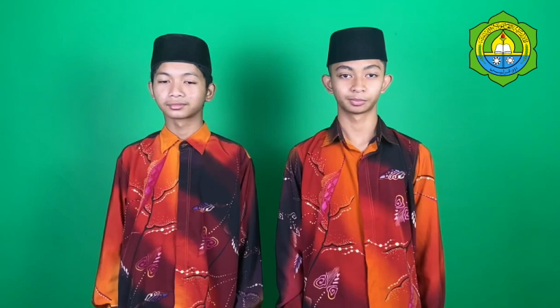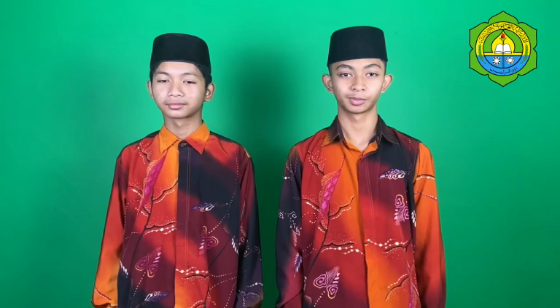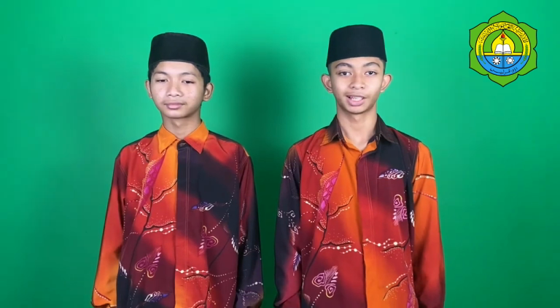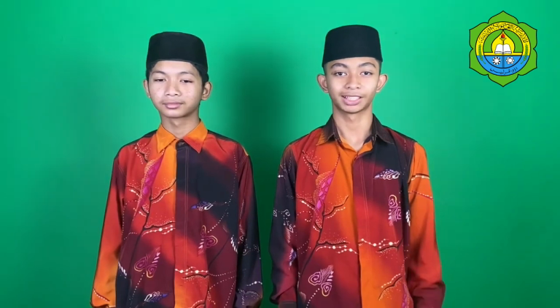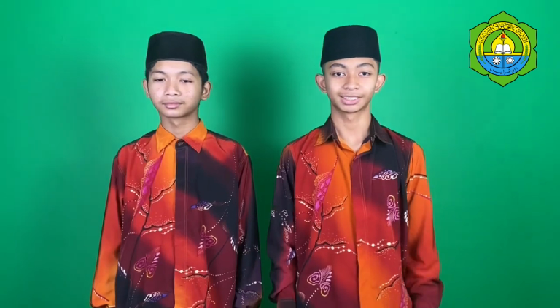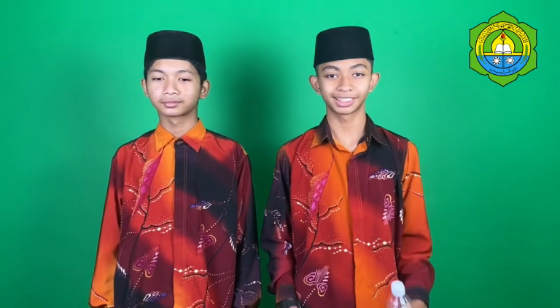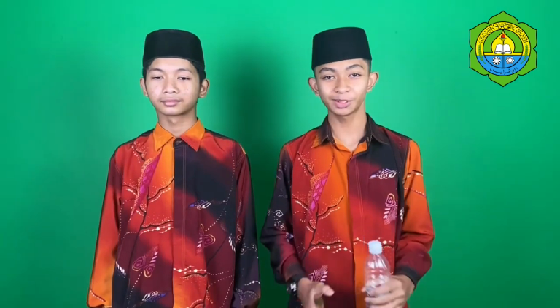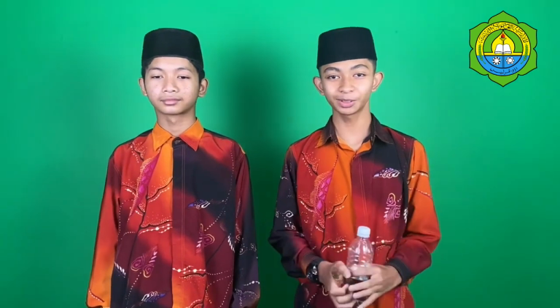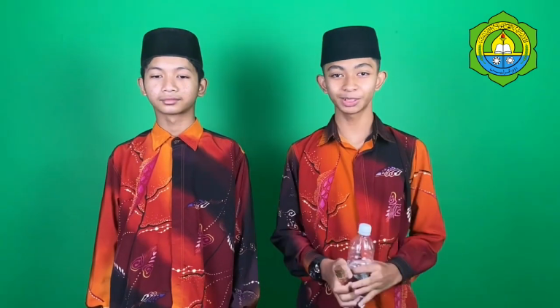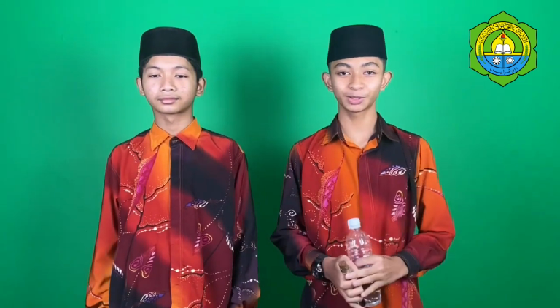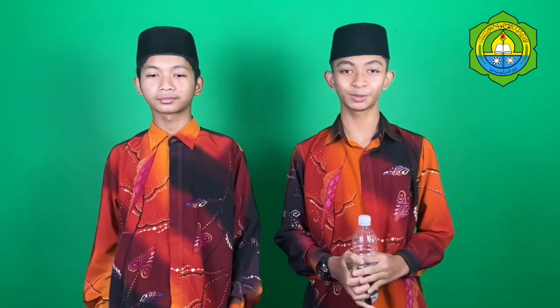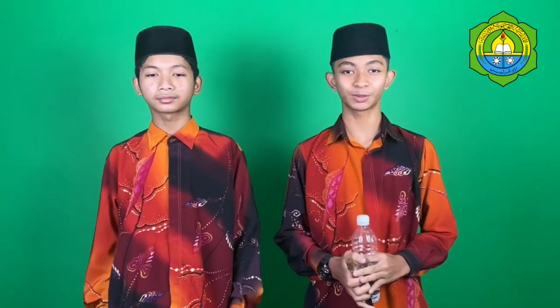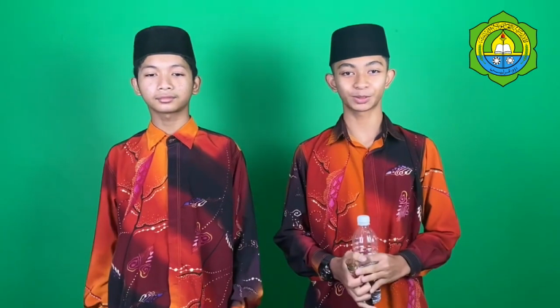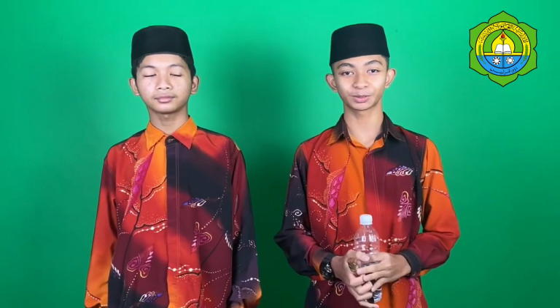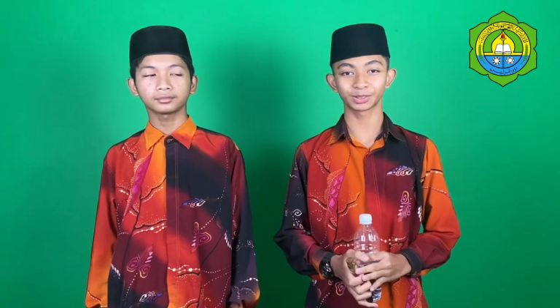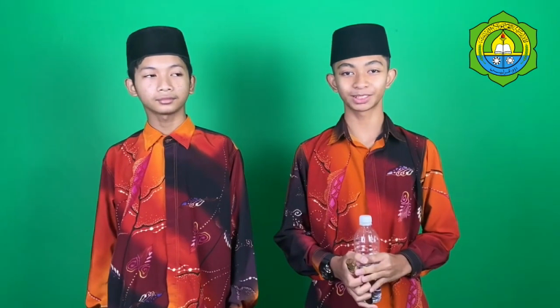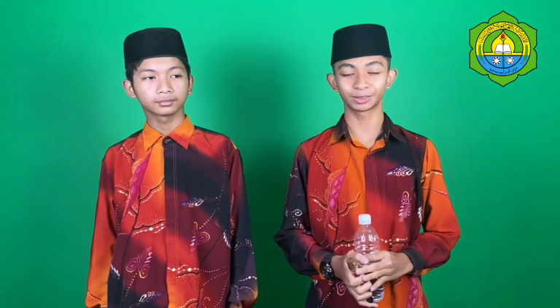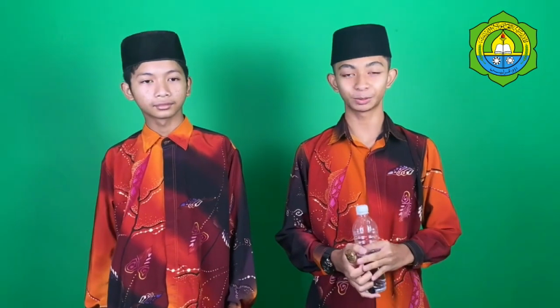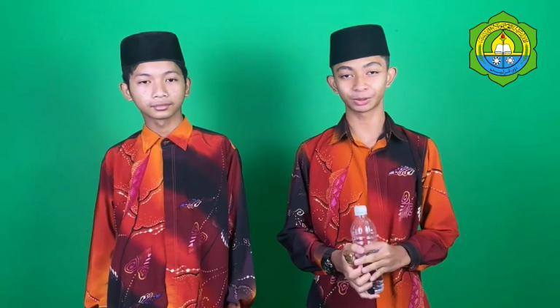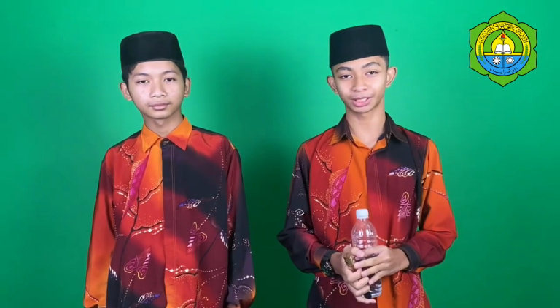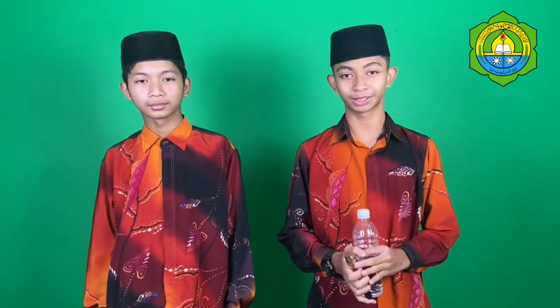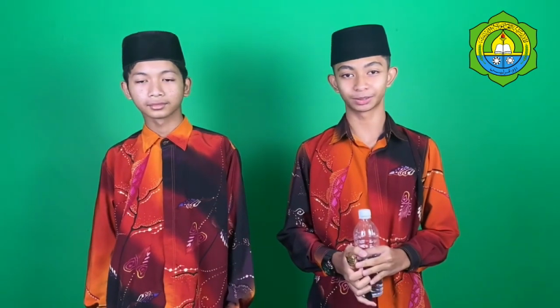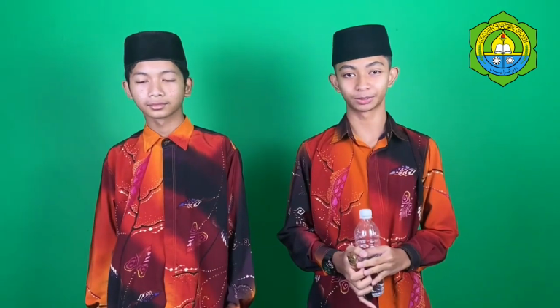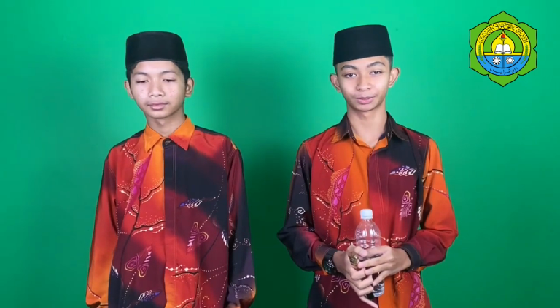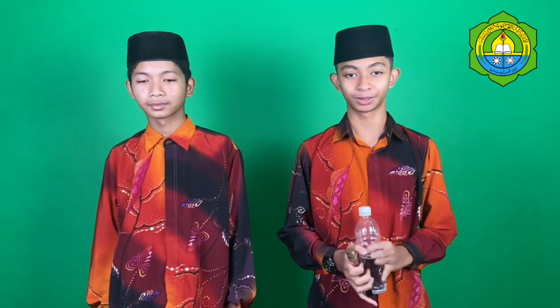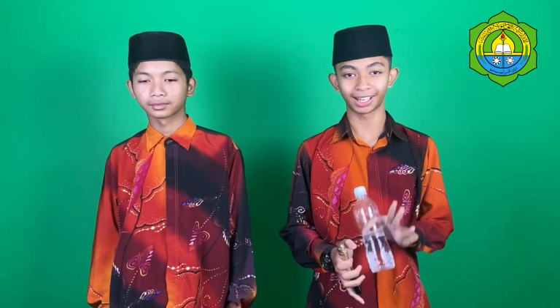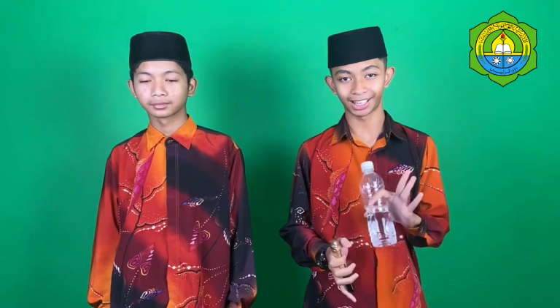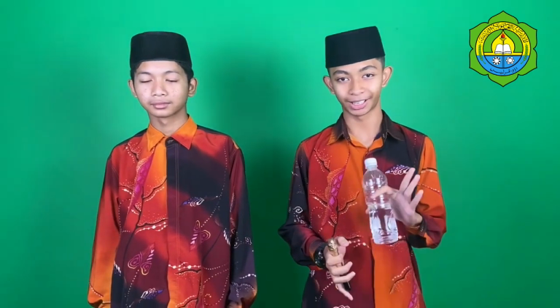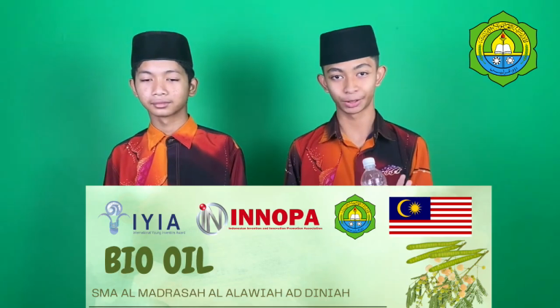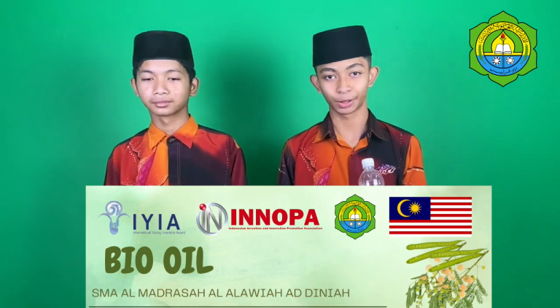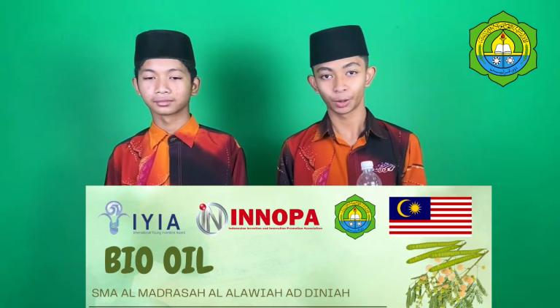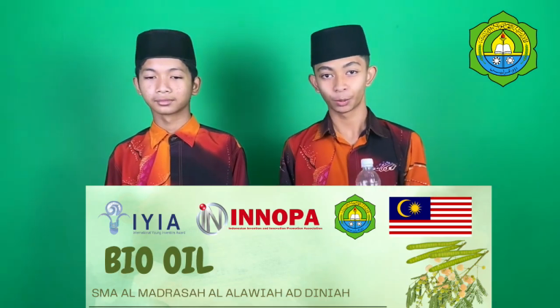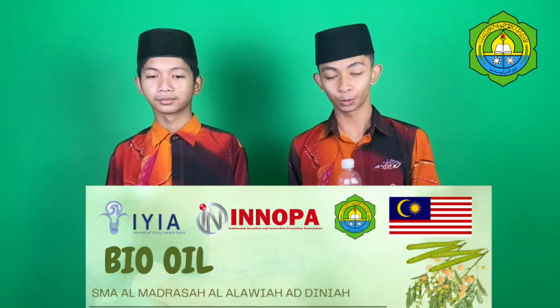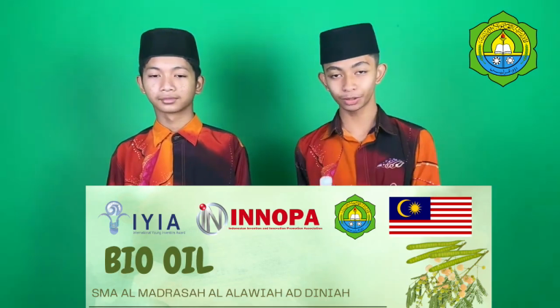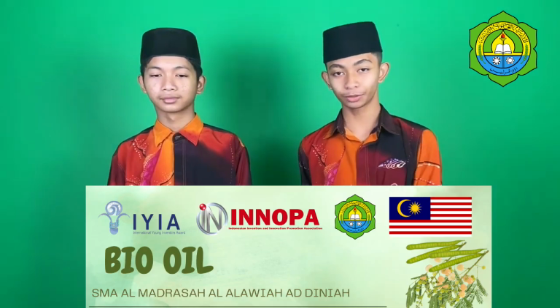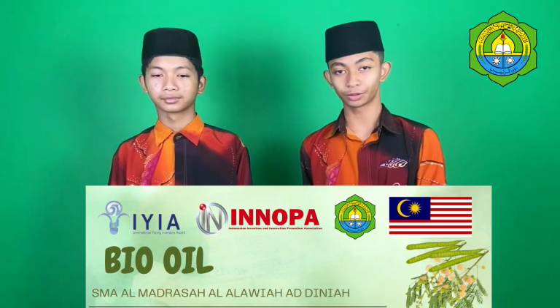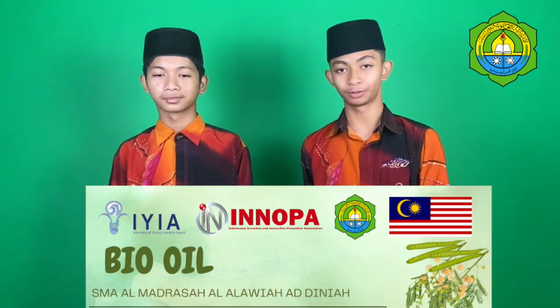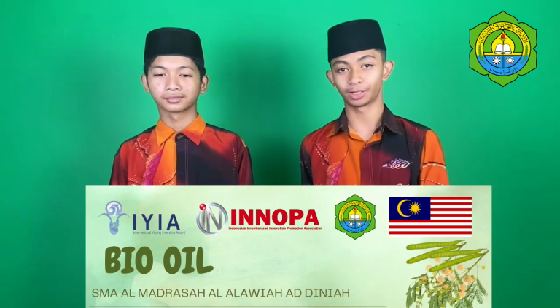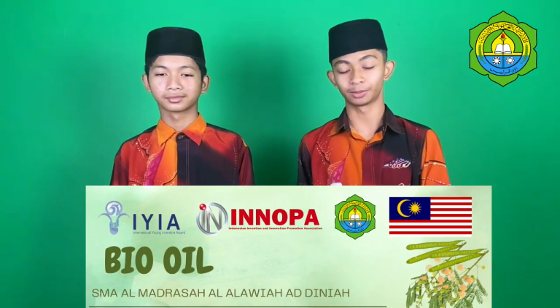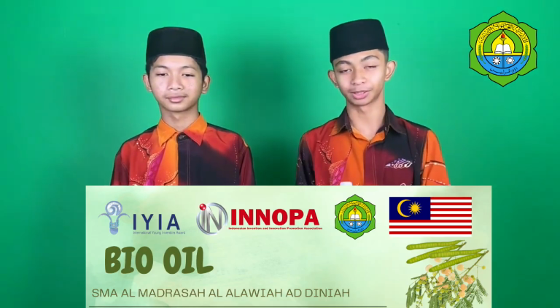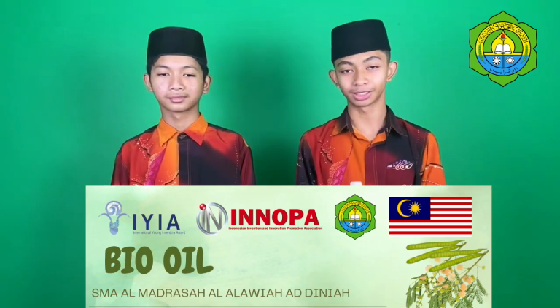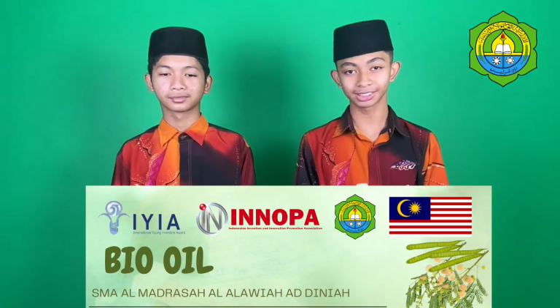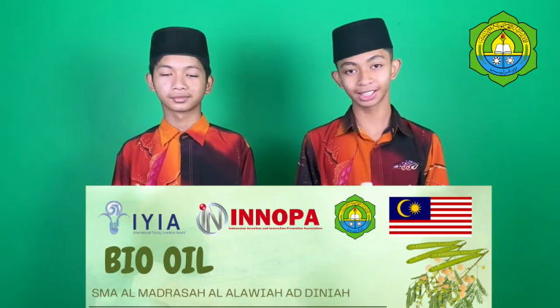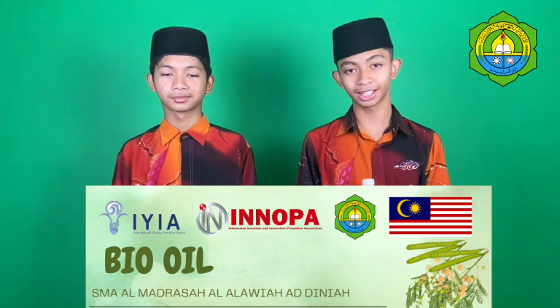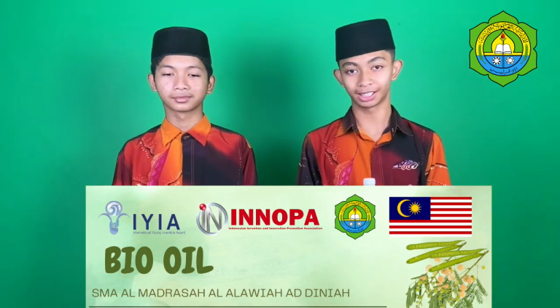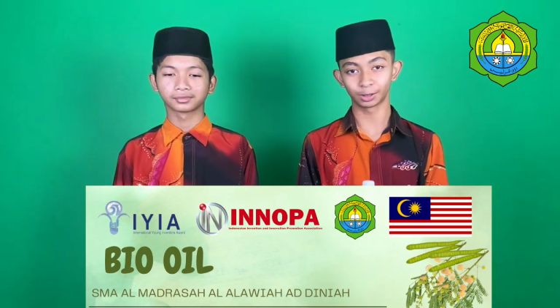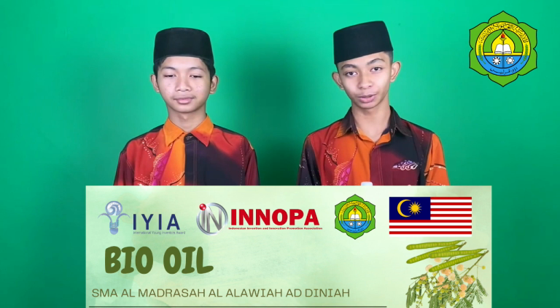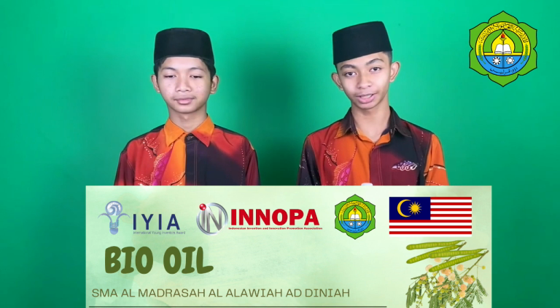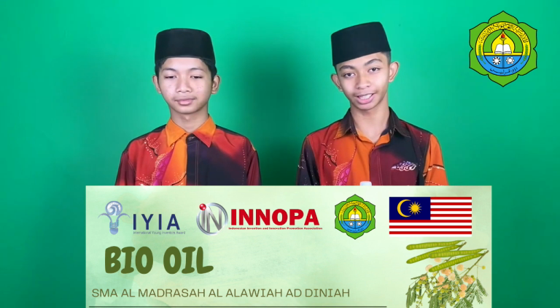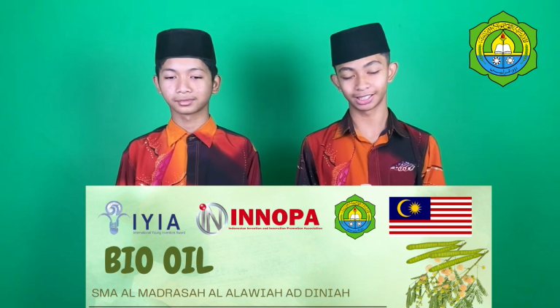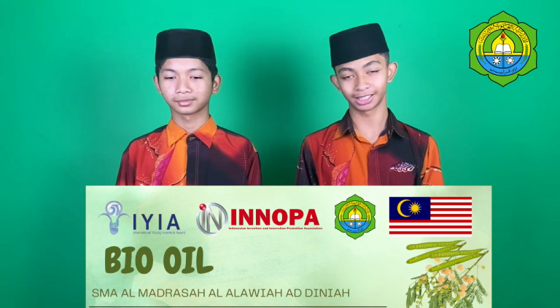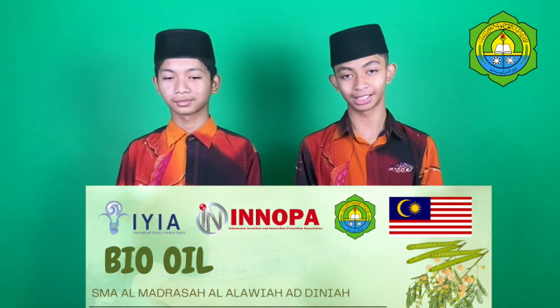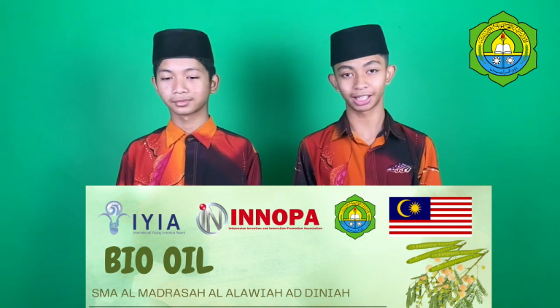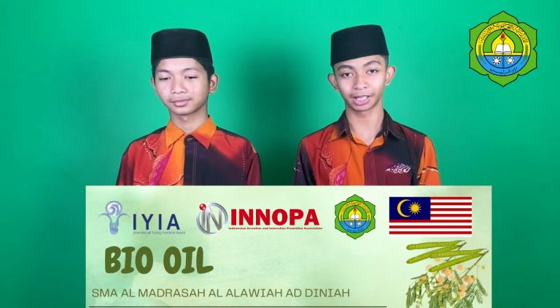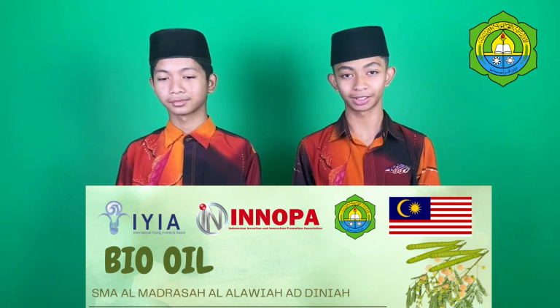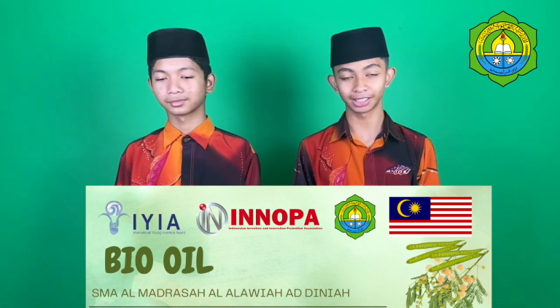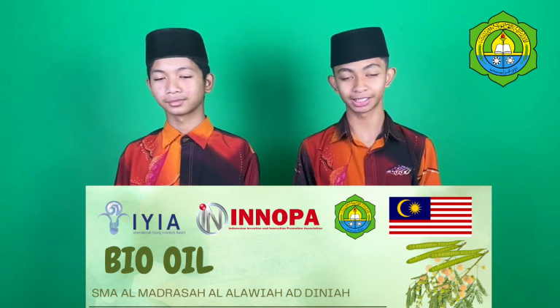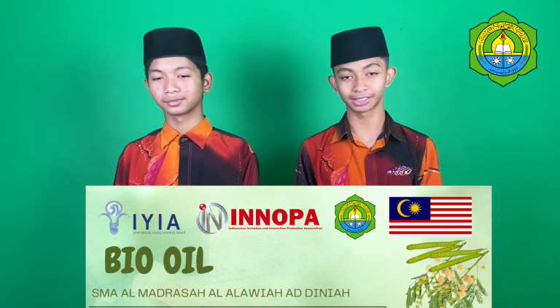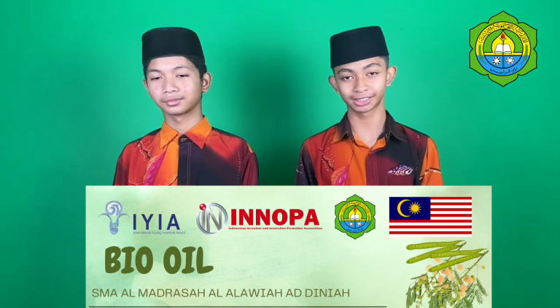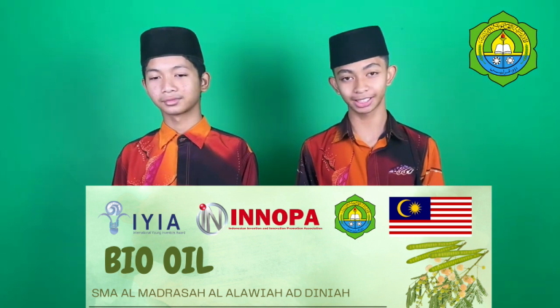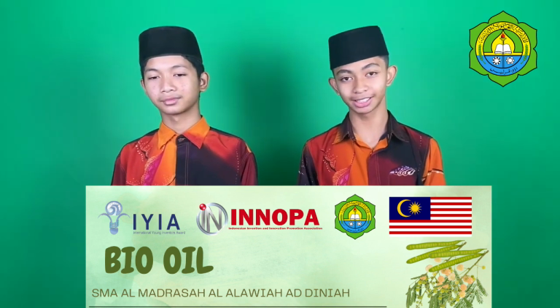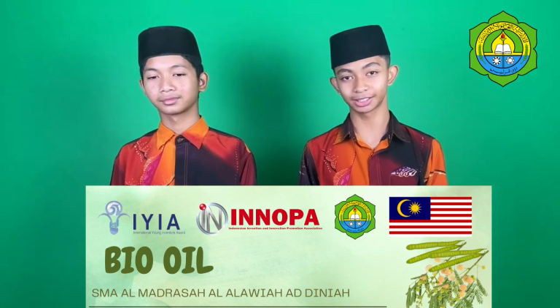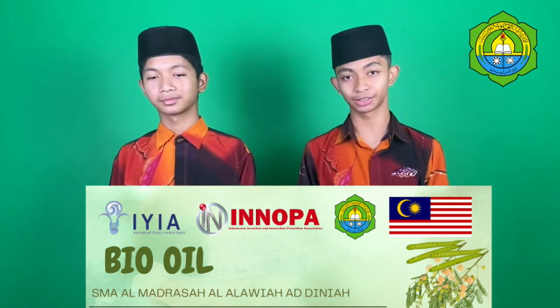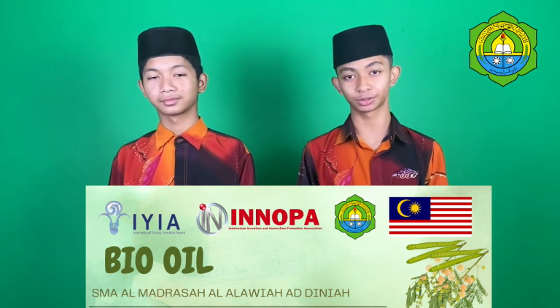Assalamualaikum warahmatullahi wabarakatuh. We are from Al-Madrassah Malawiyah Diniya Secondary School.